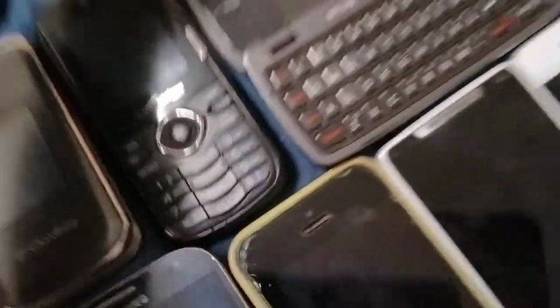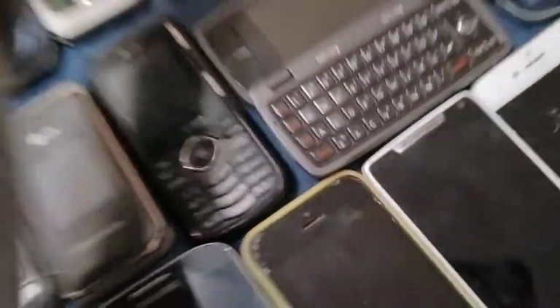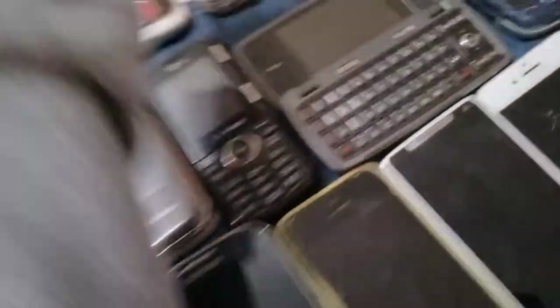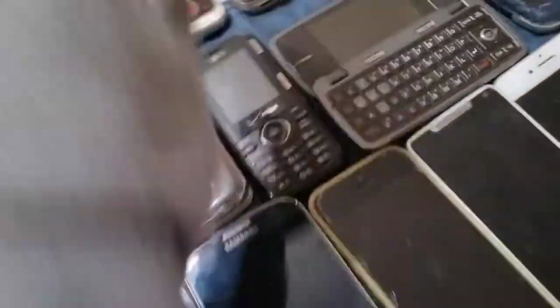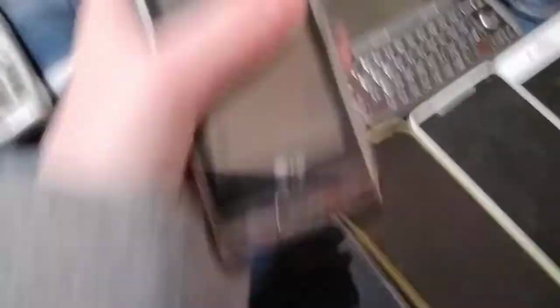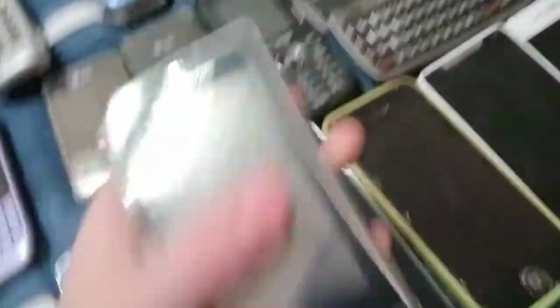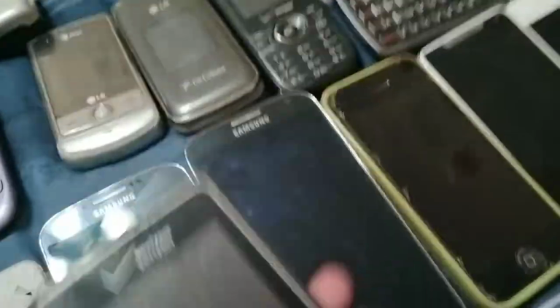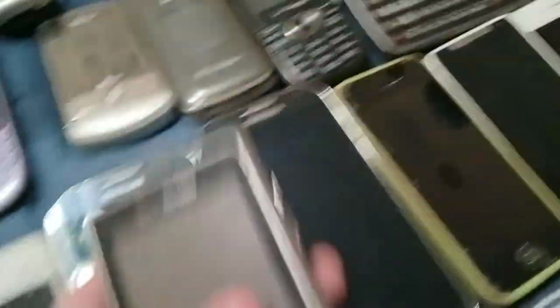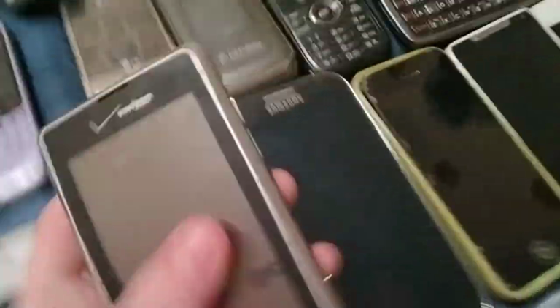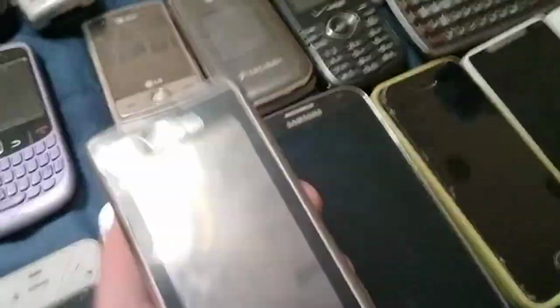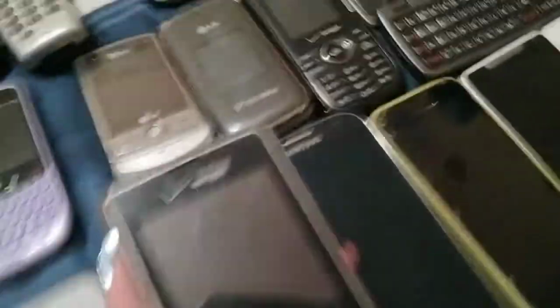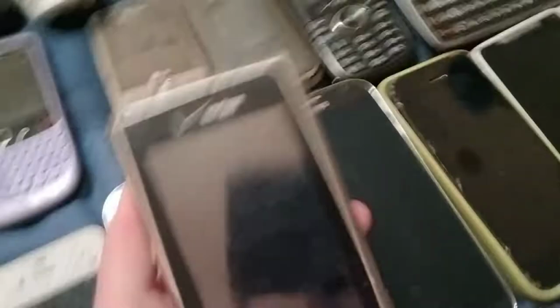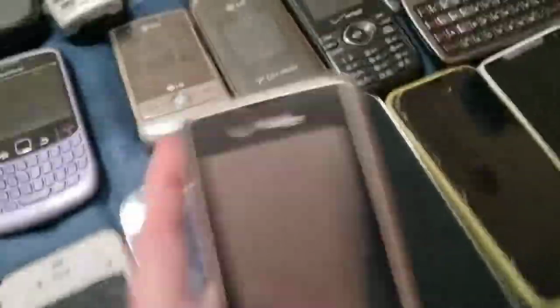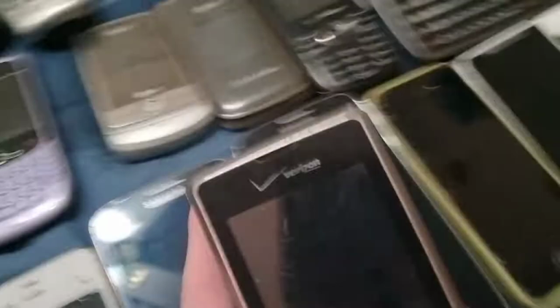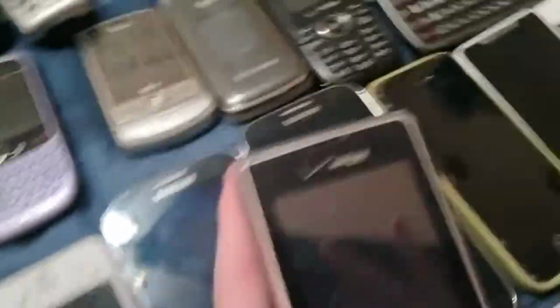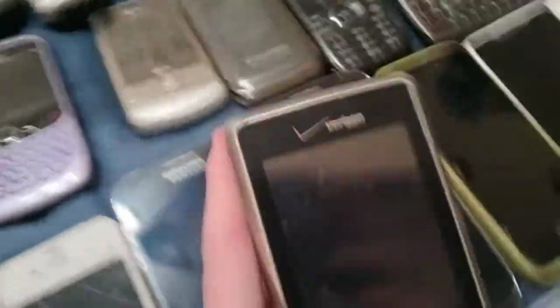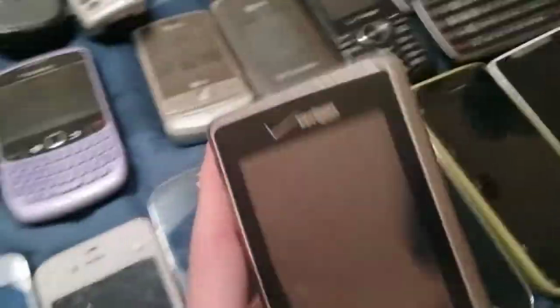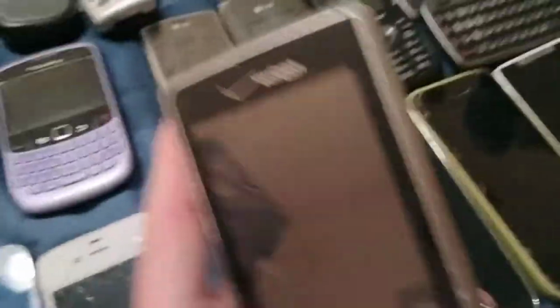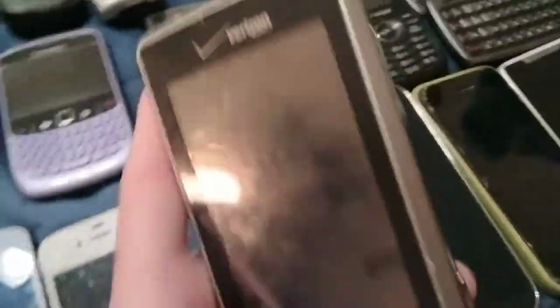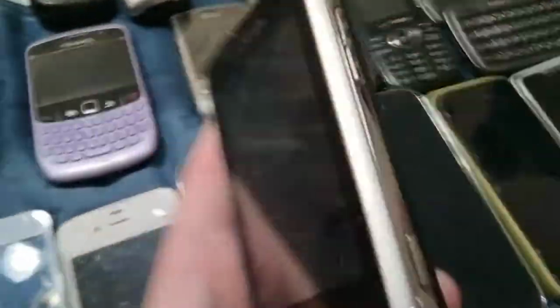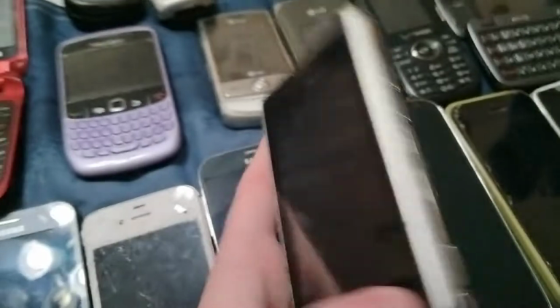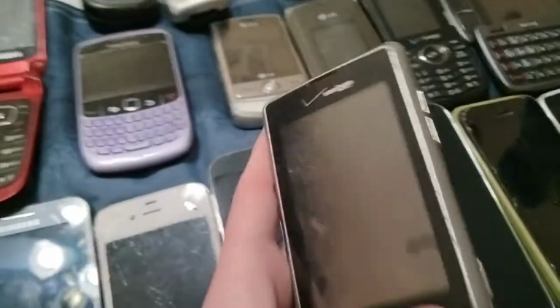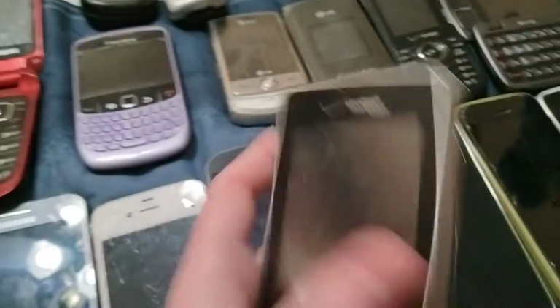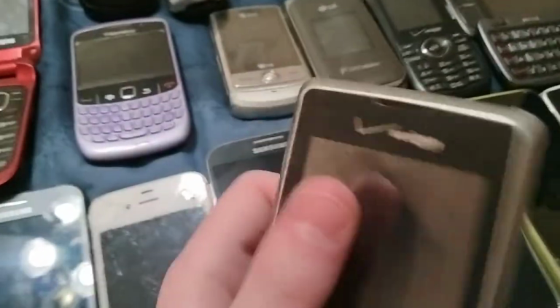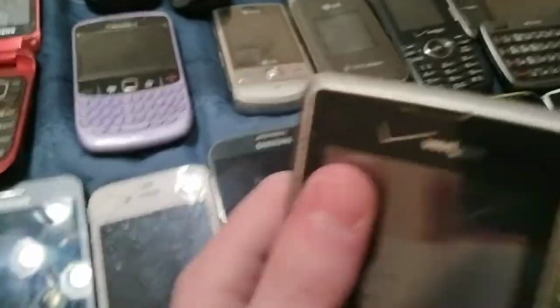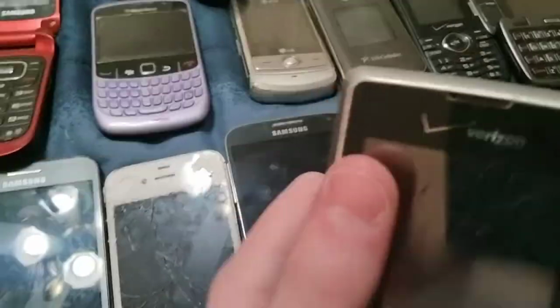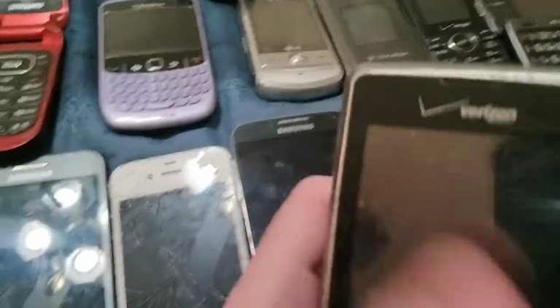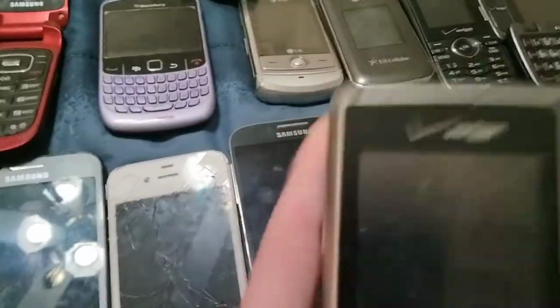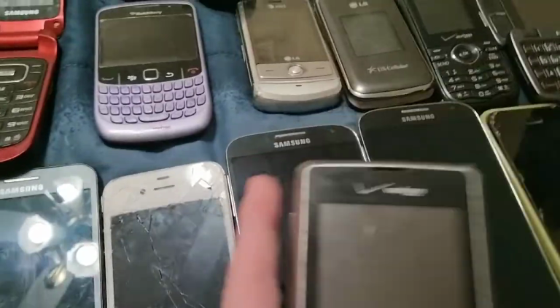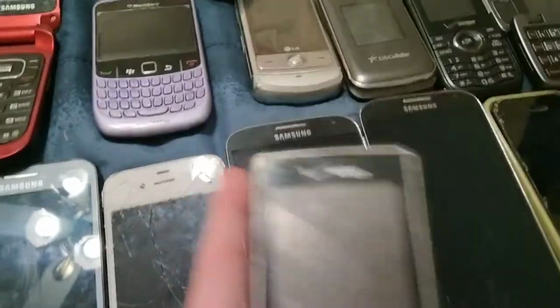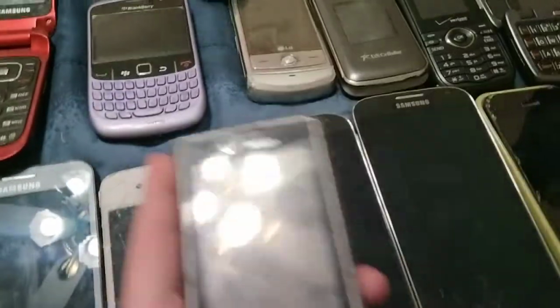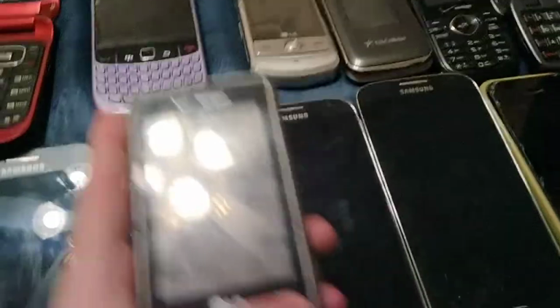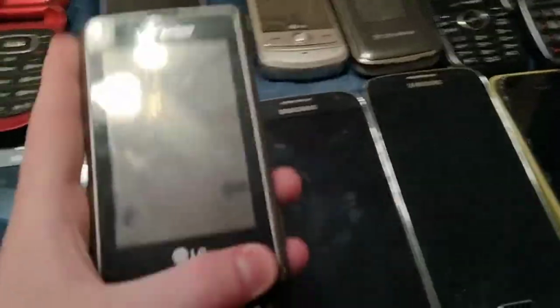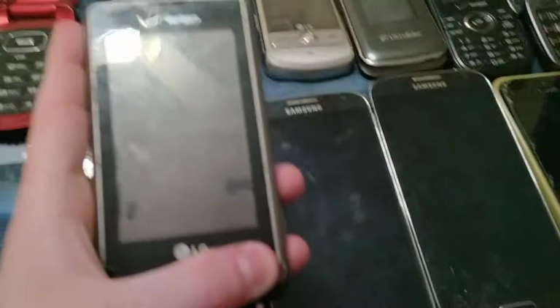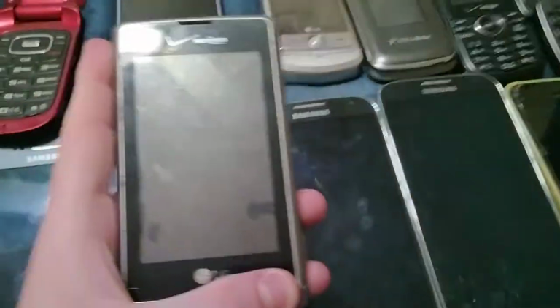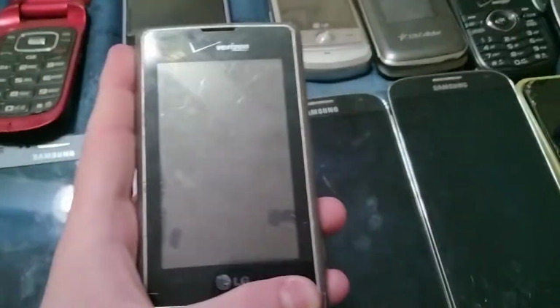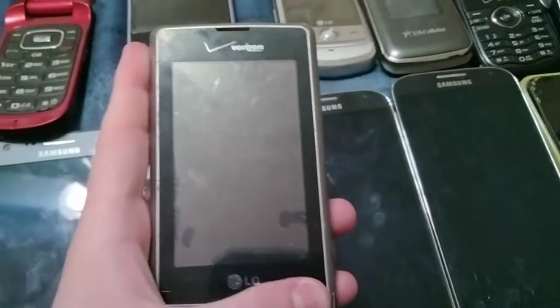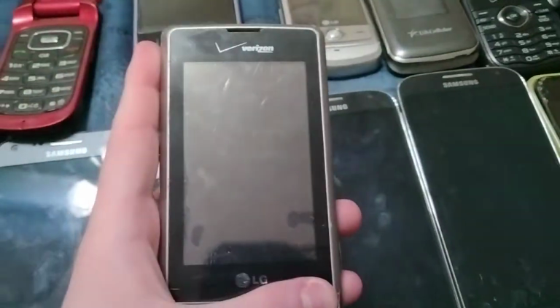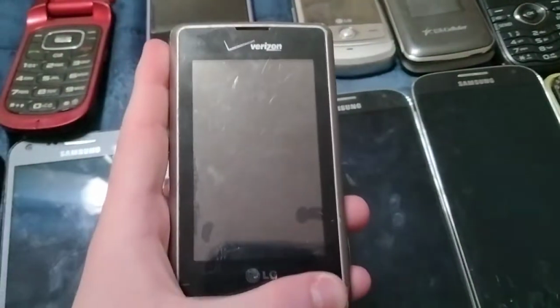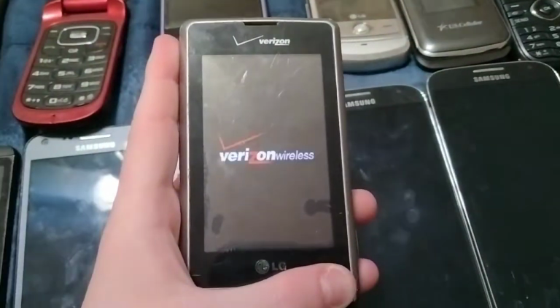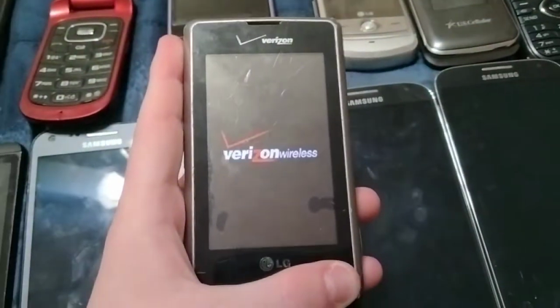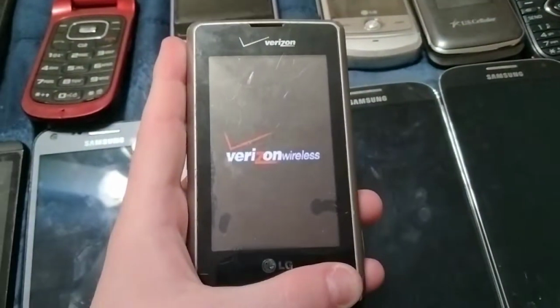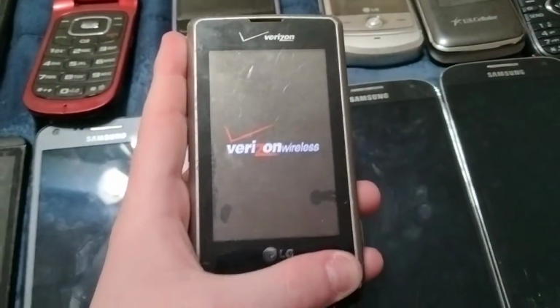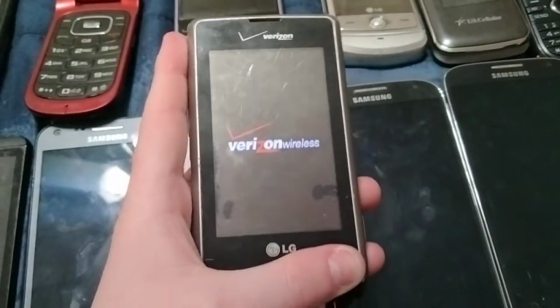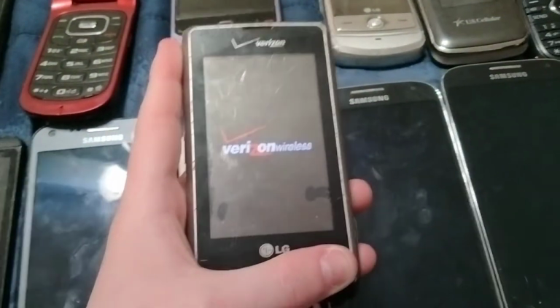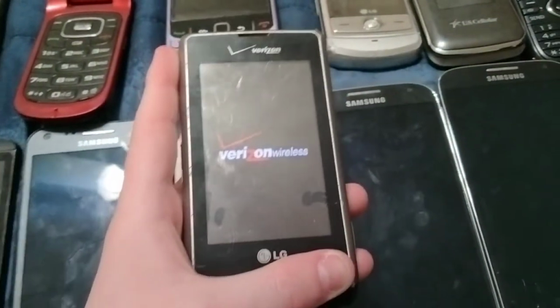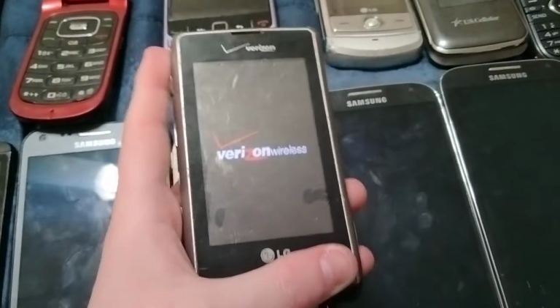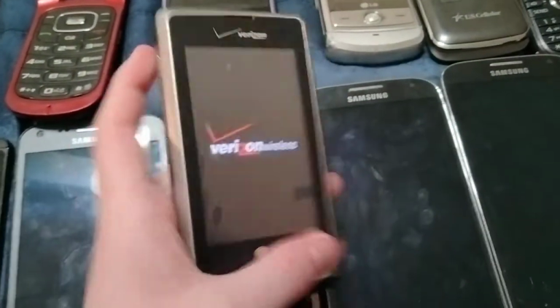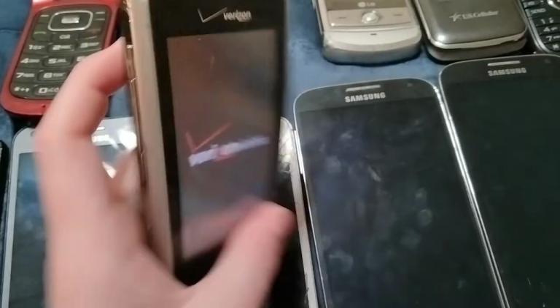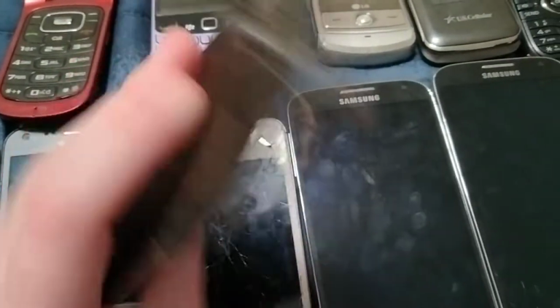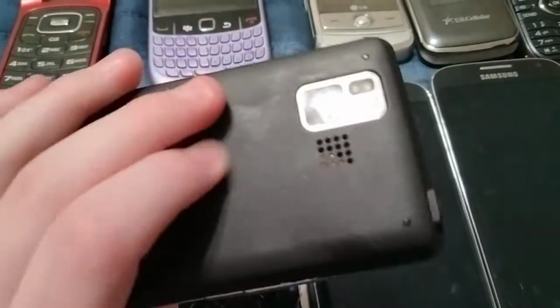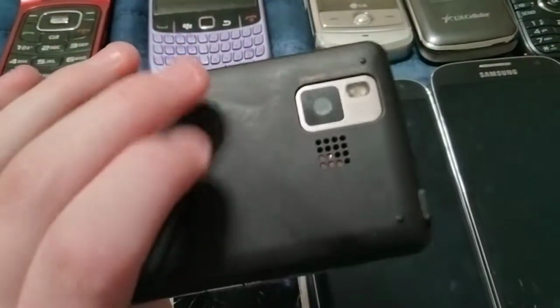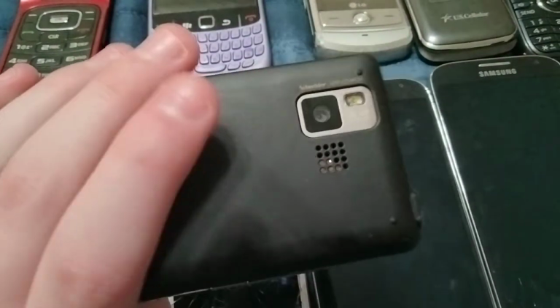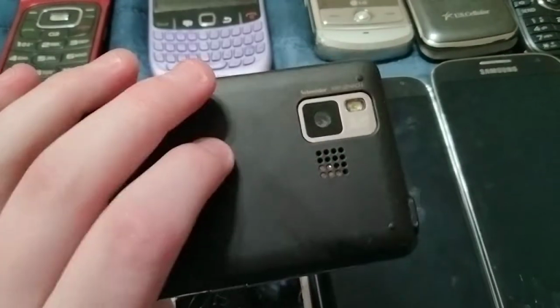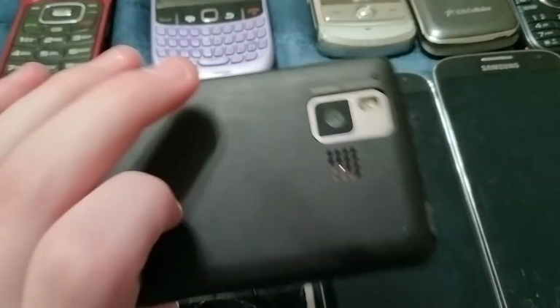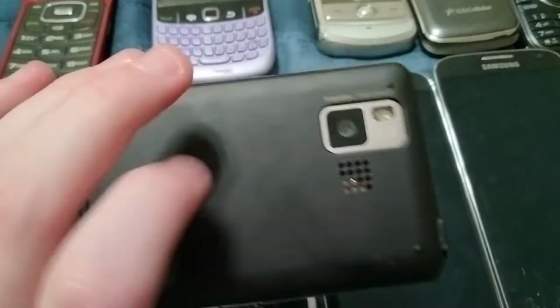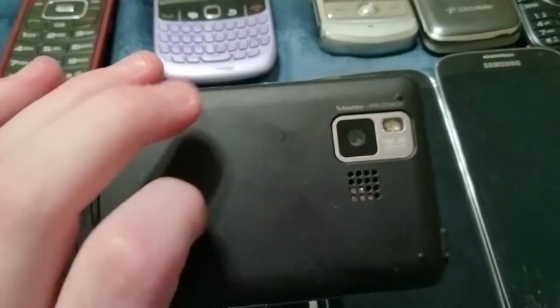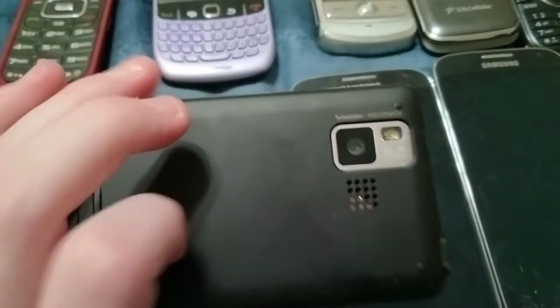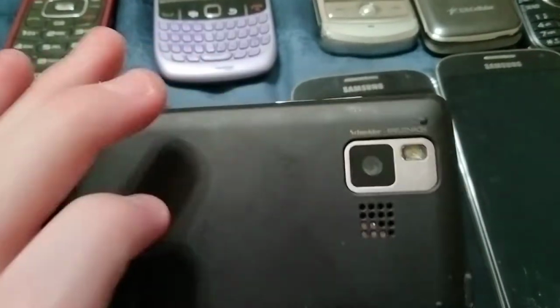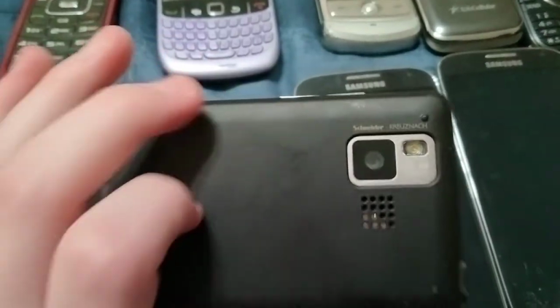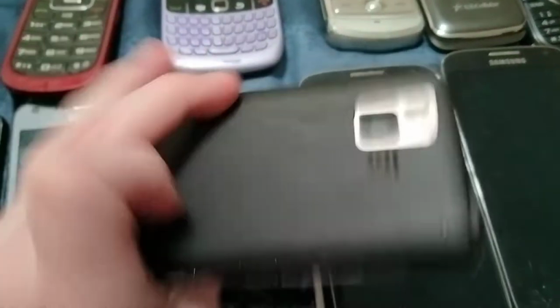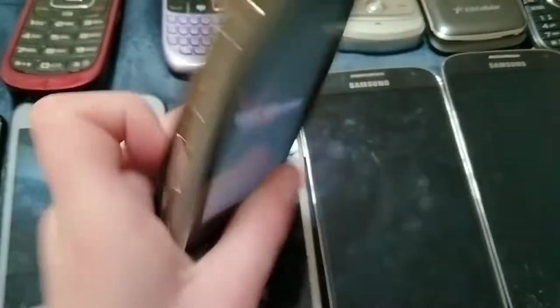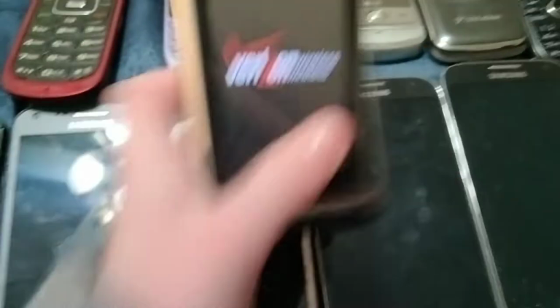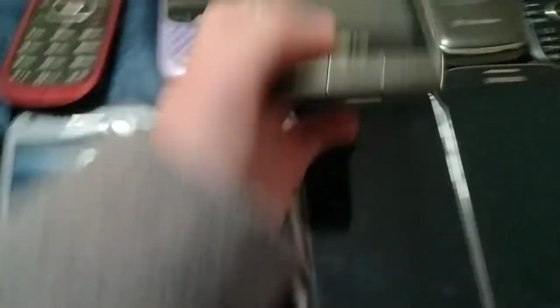Here's an LG Decoy and LG Dare on Verizon. This works totally fine.